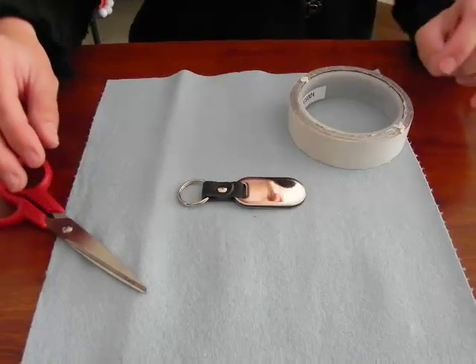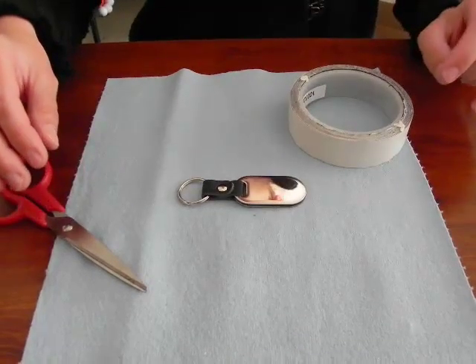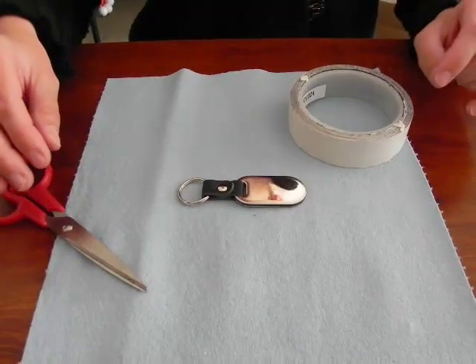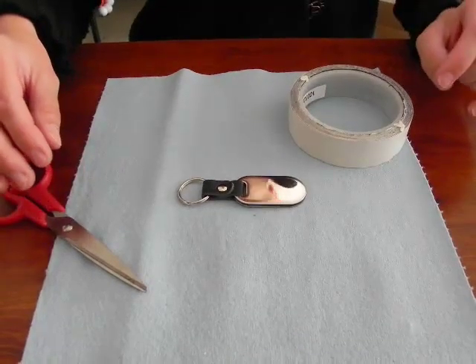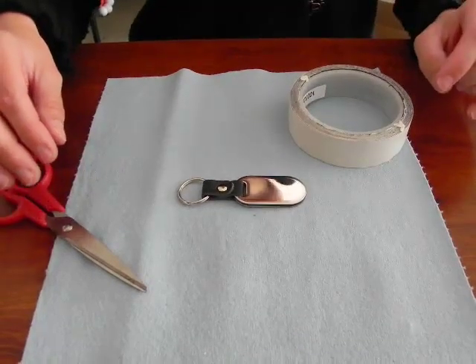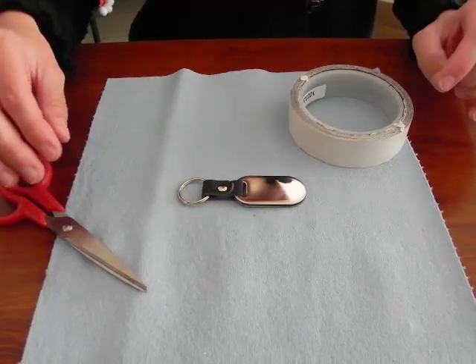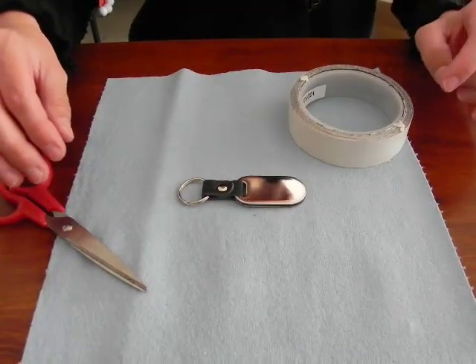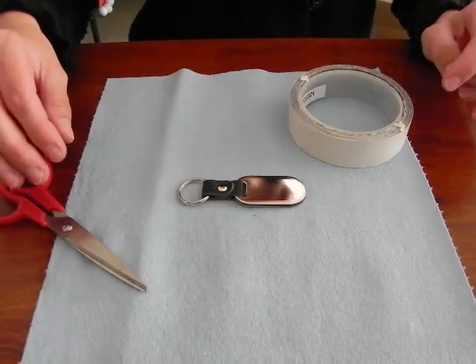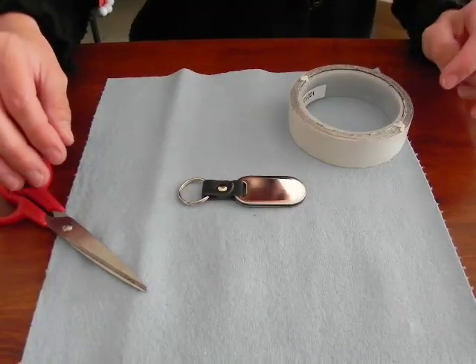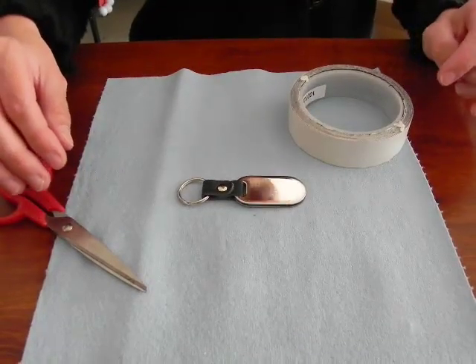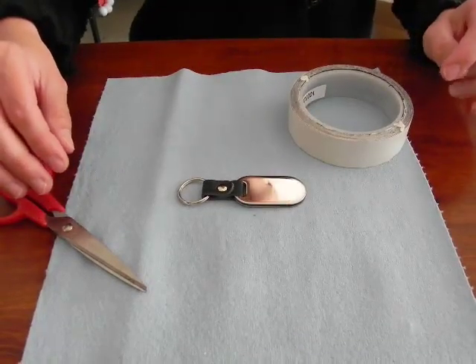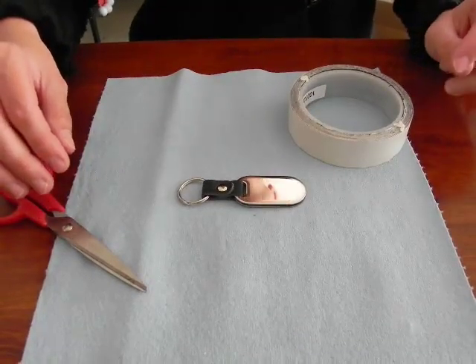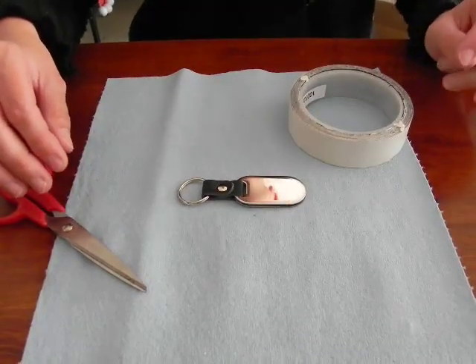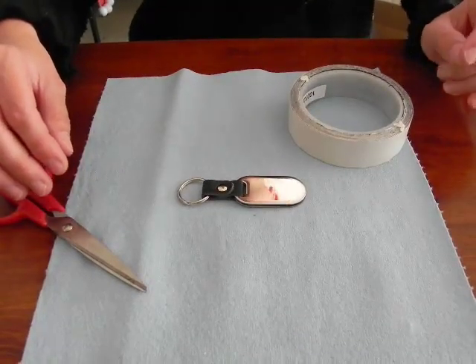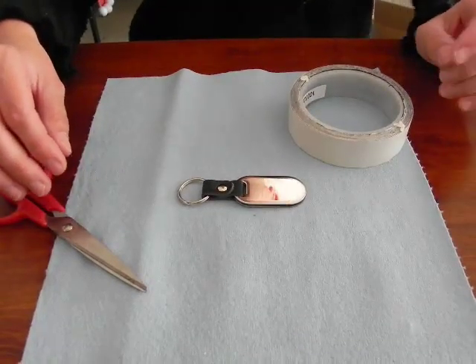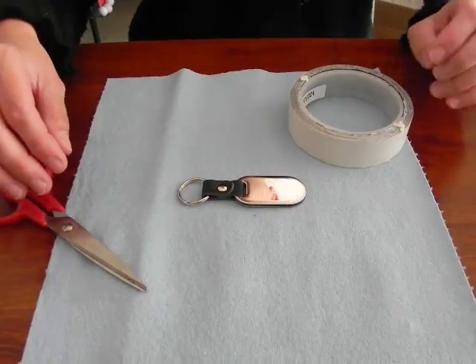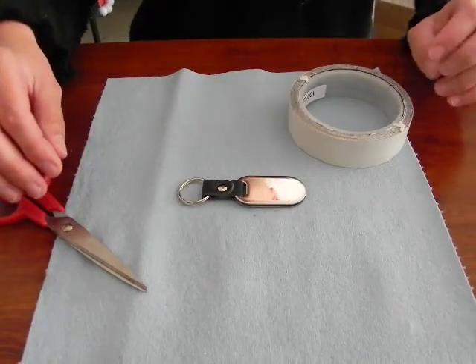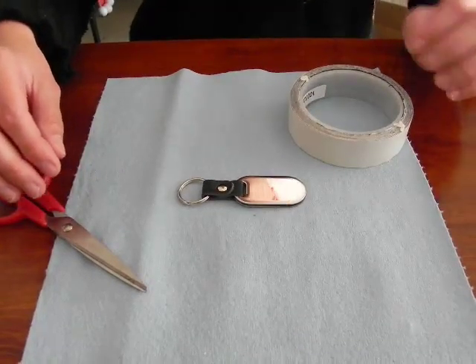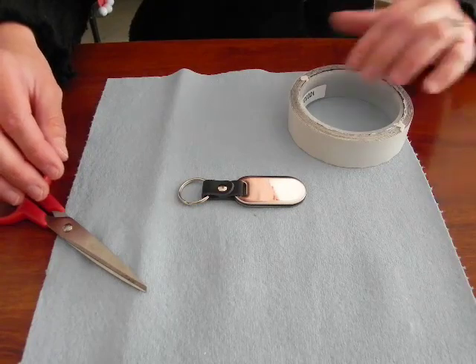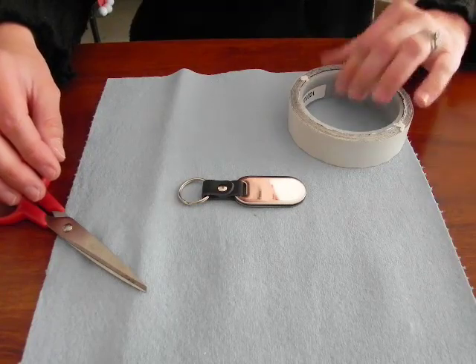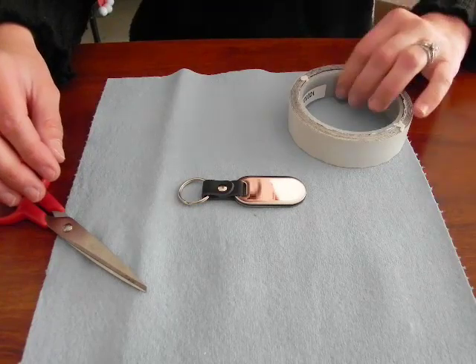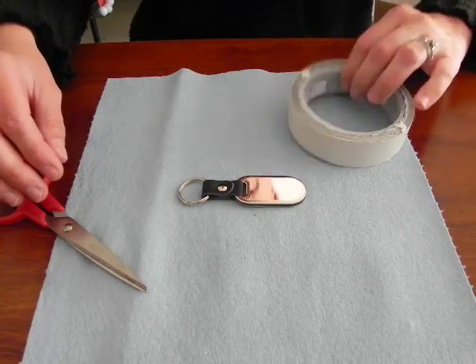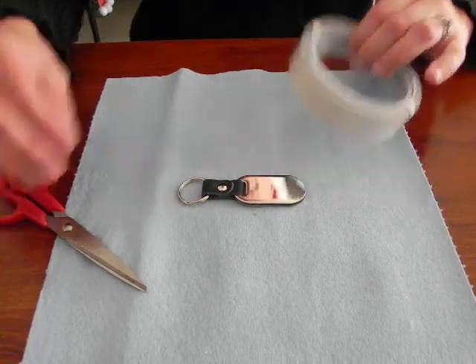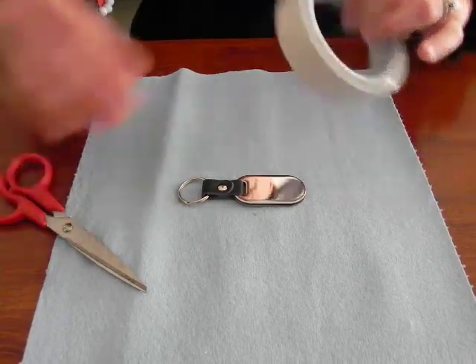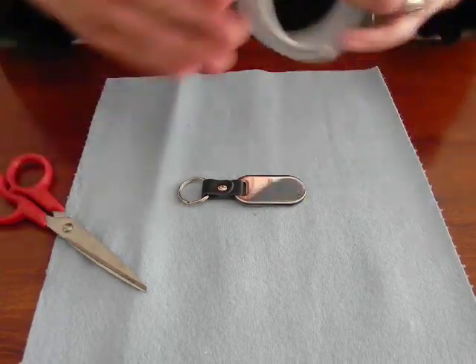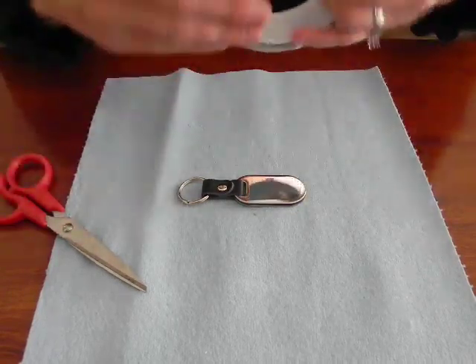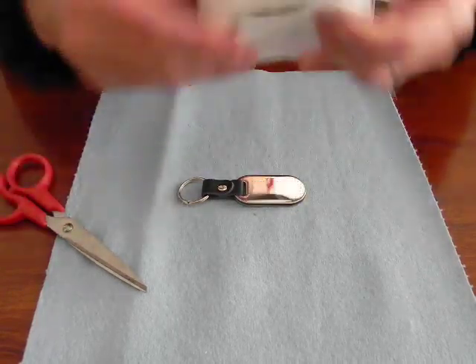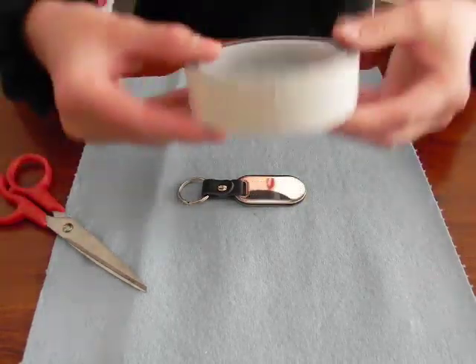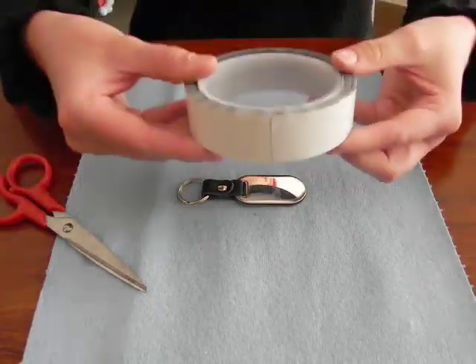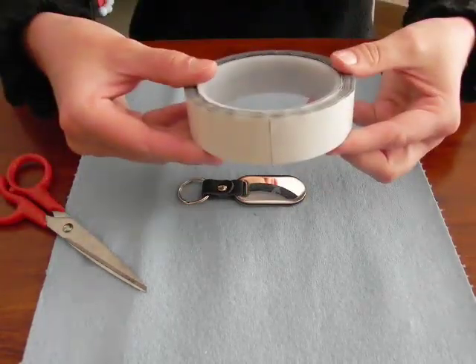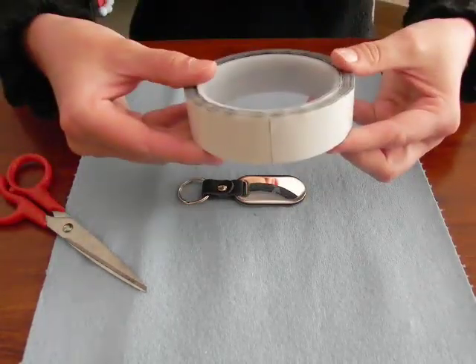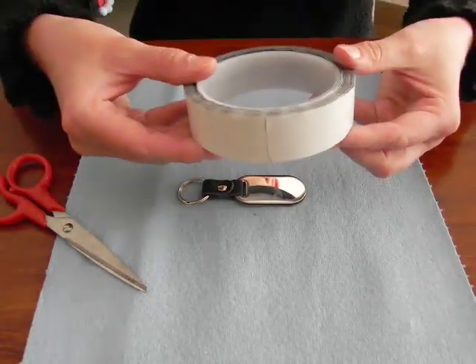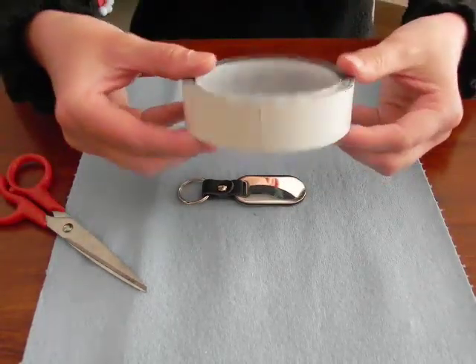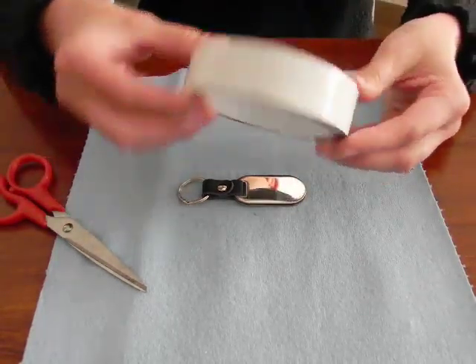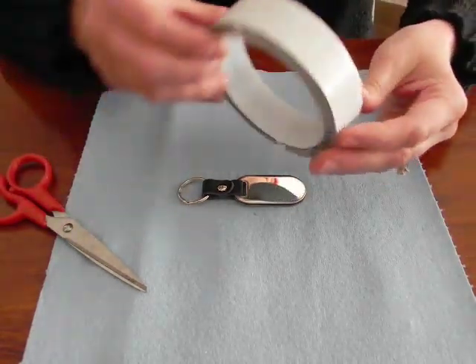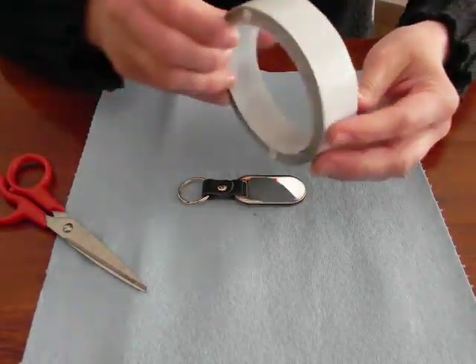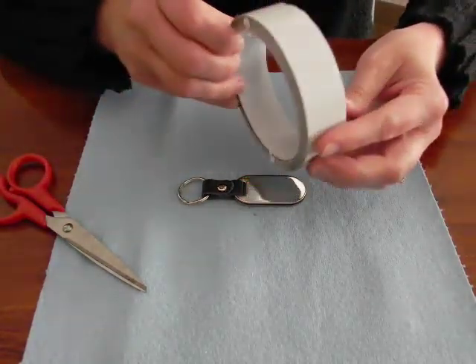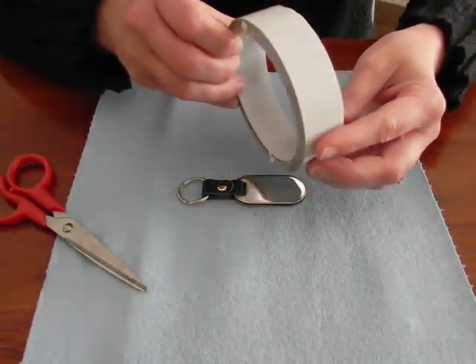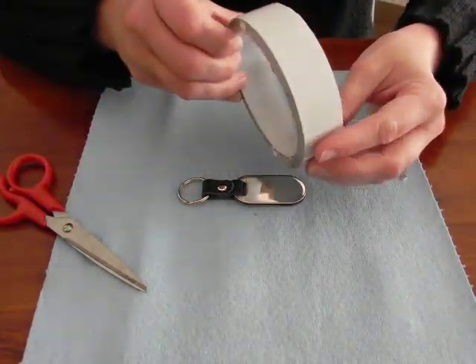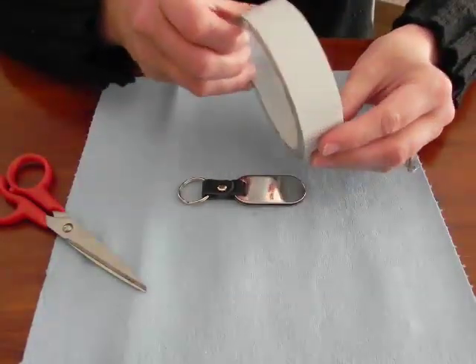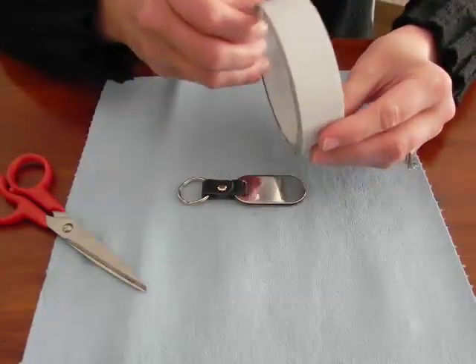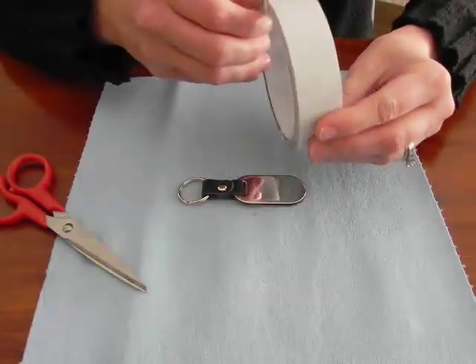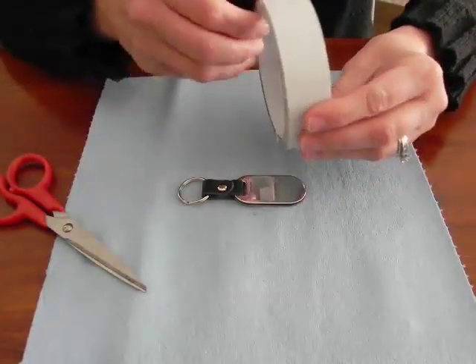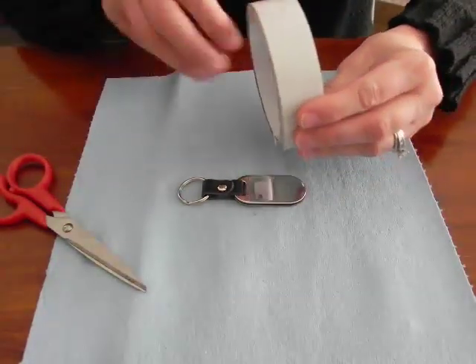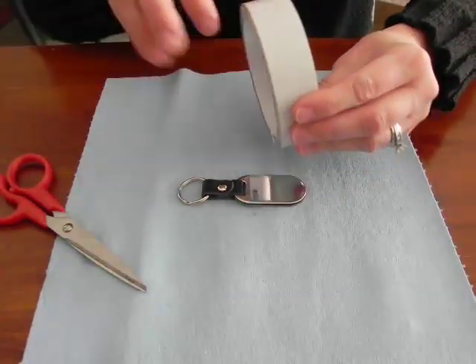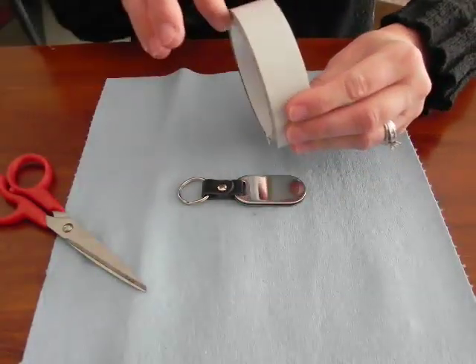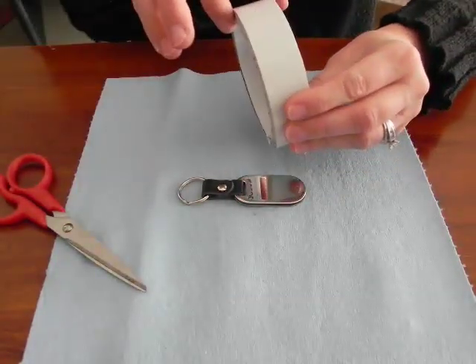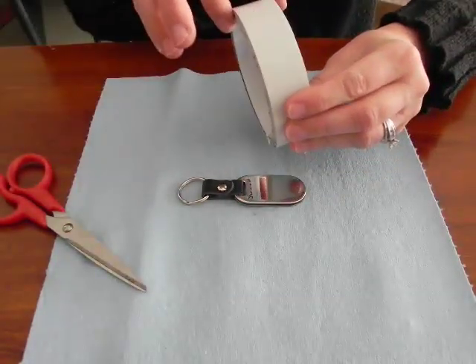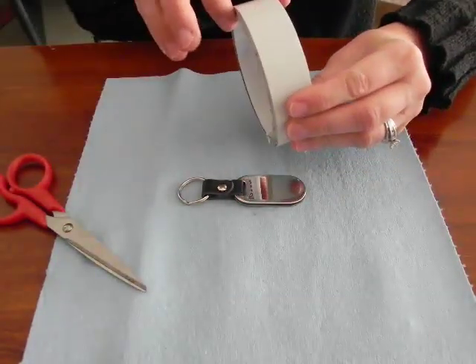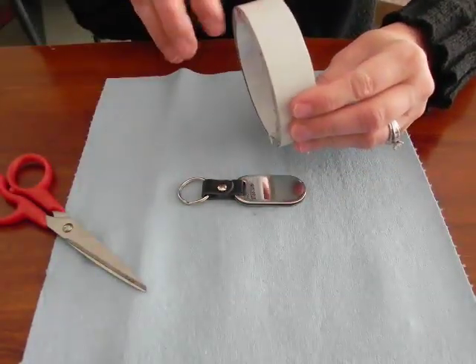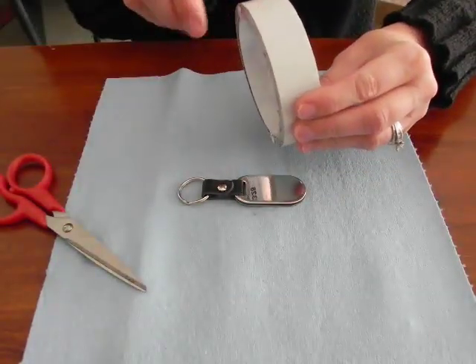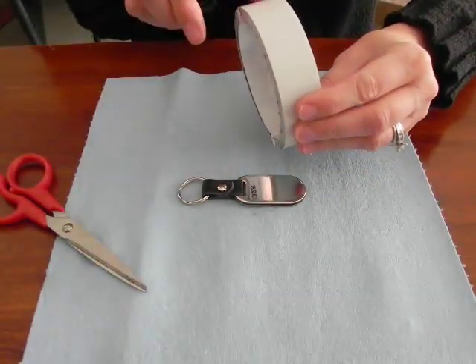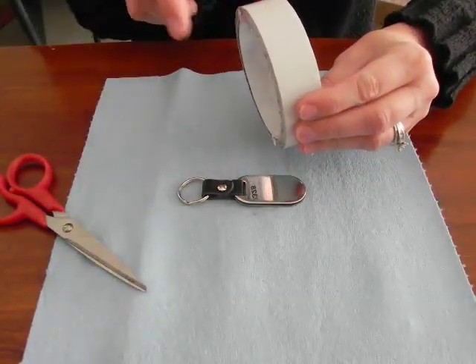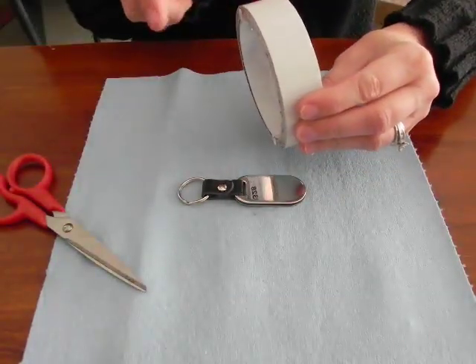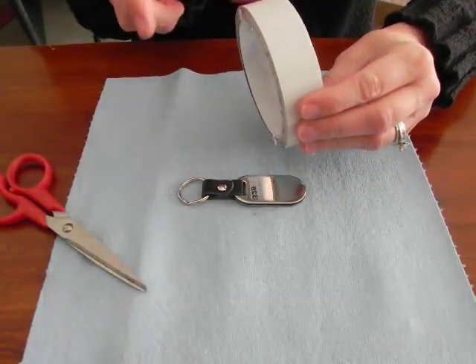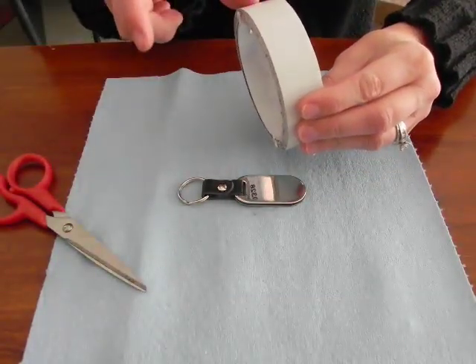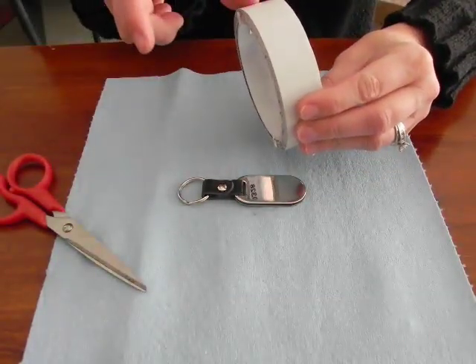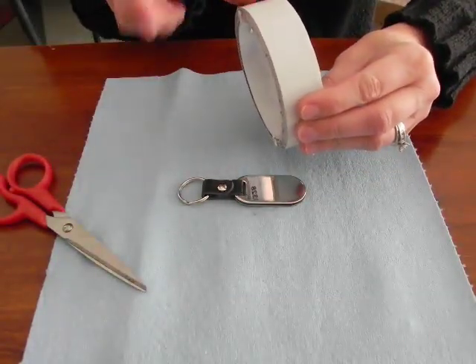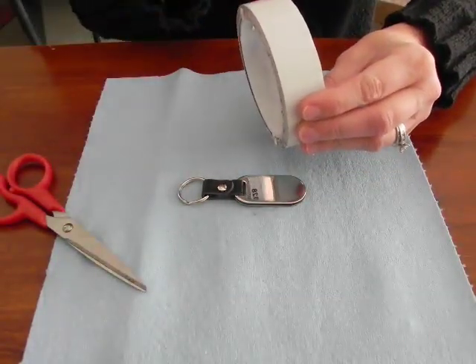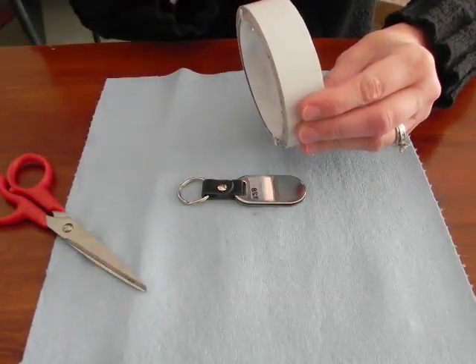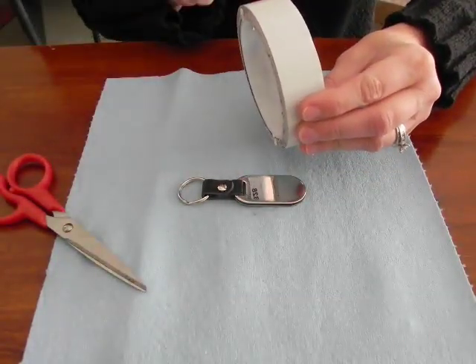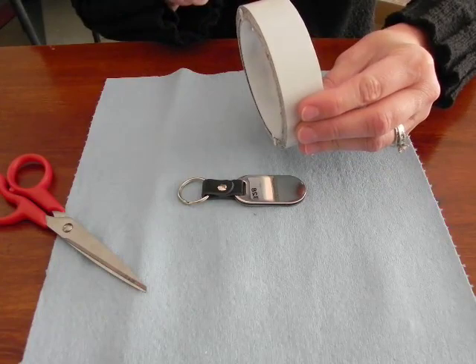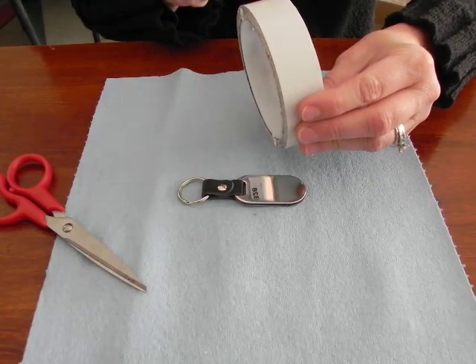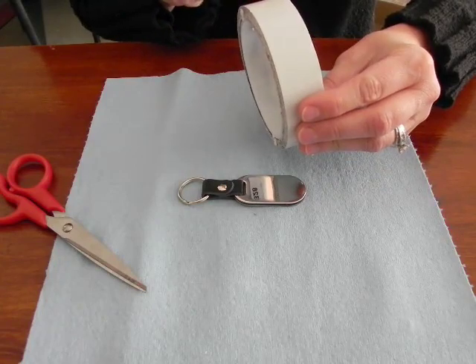Hello and welcome to using SirMark tape. This is the SirMark tape. It comes in a 1 inch, 2 inch, and 4 inch width.